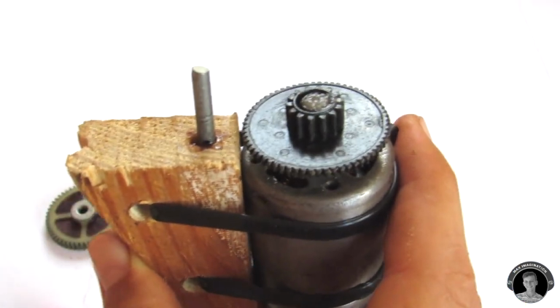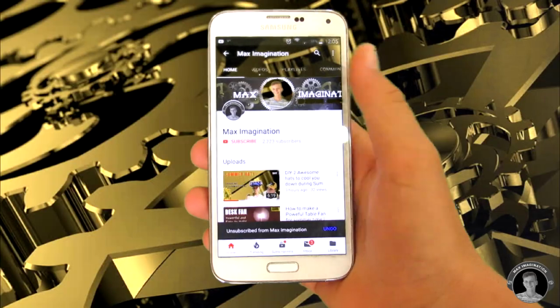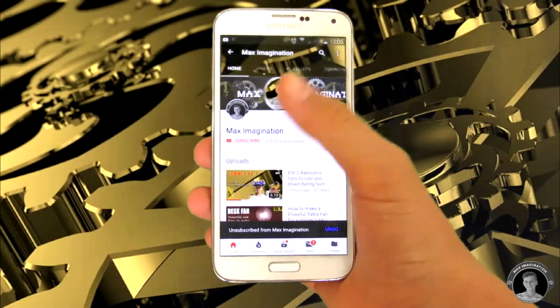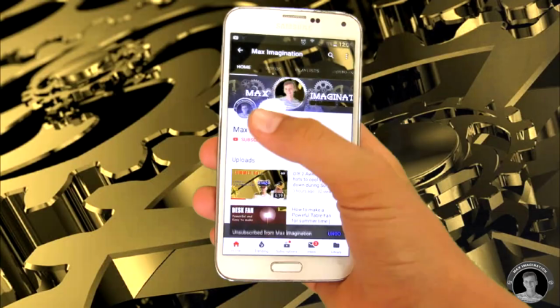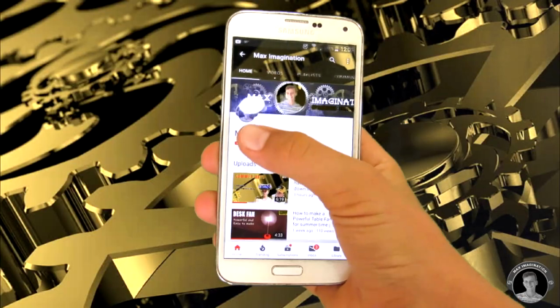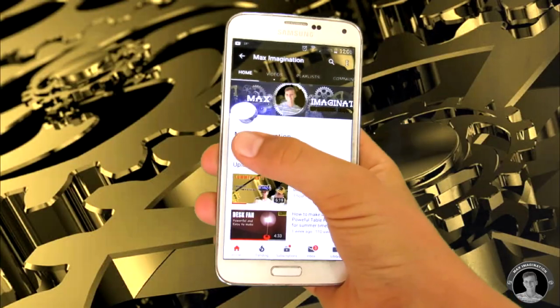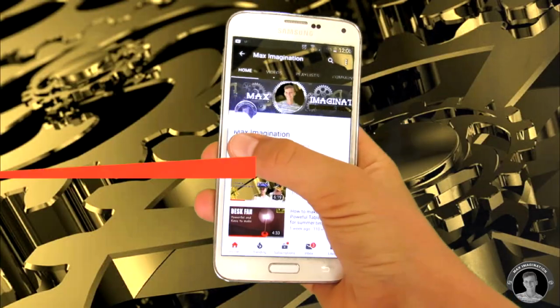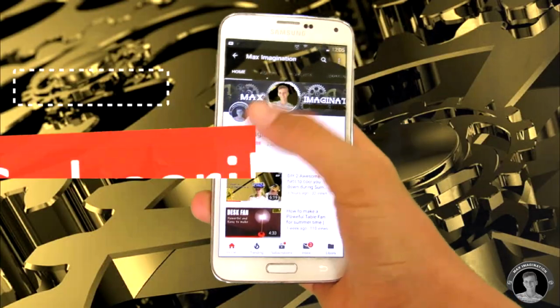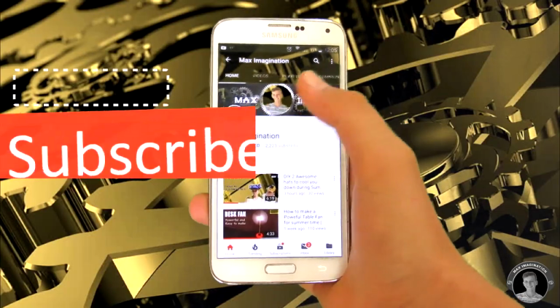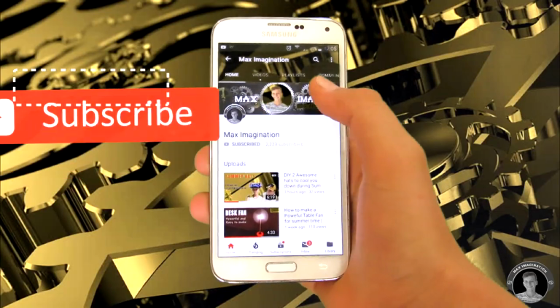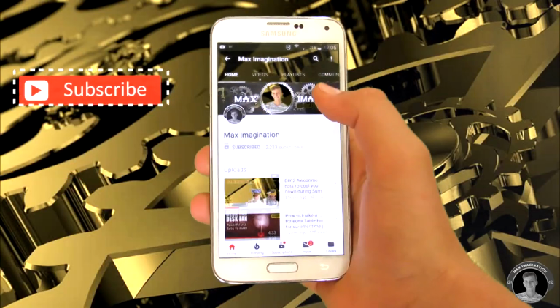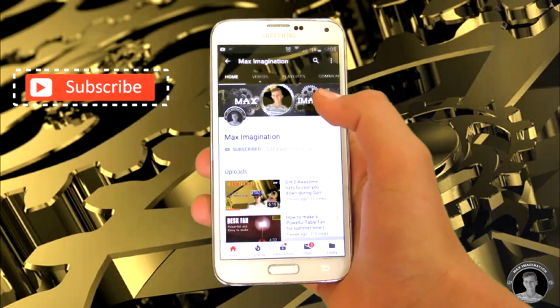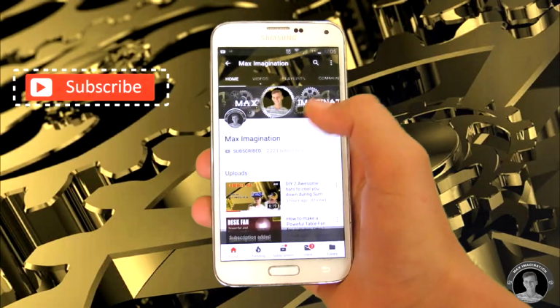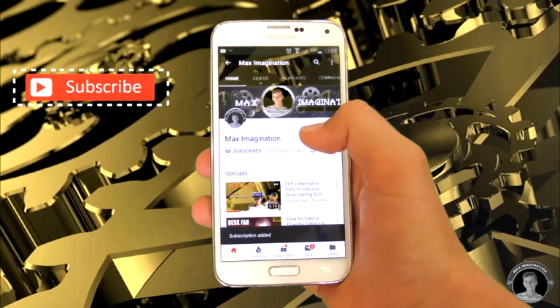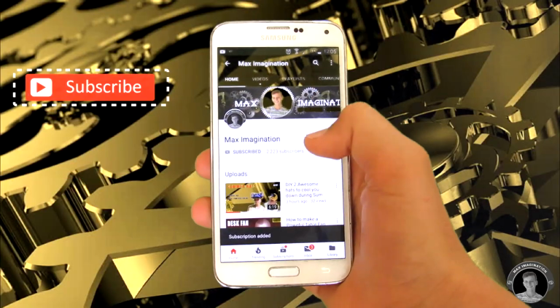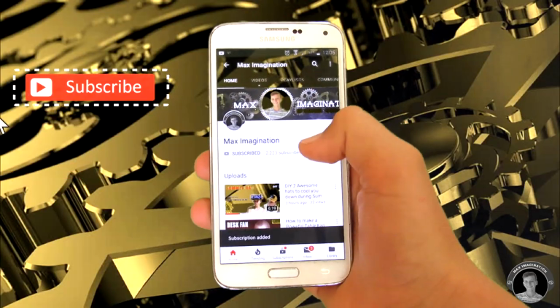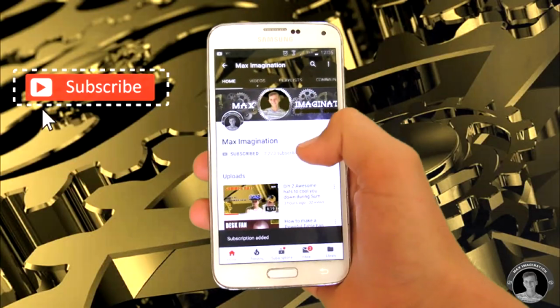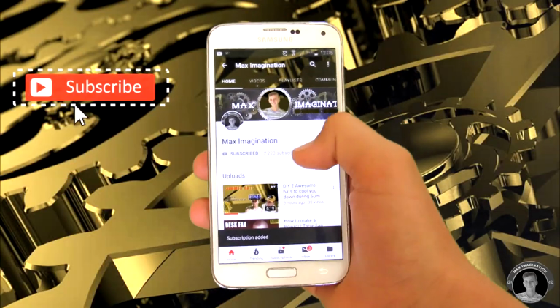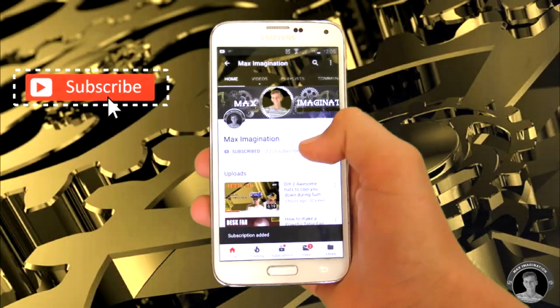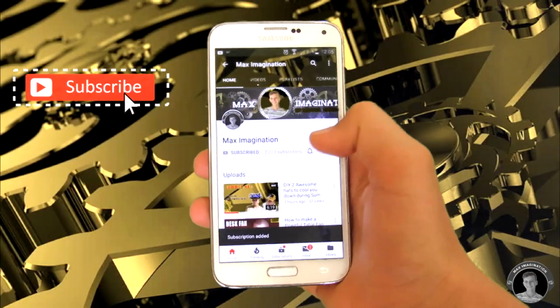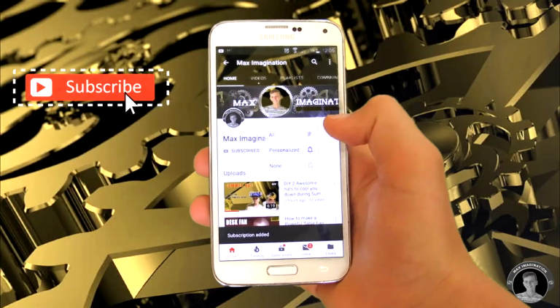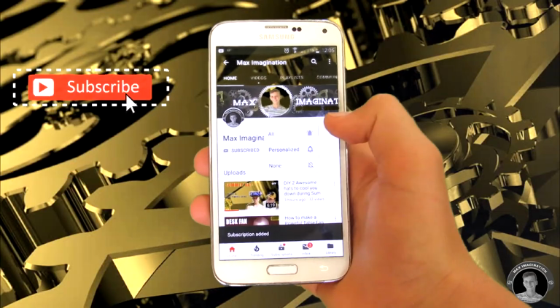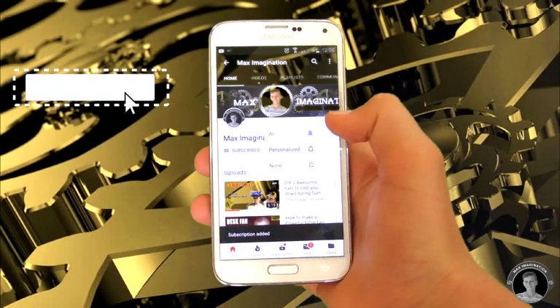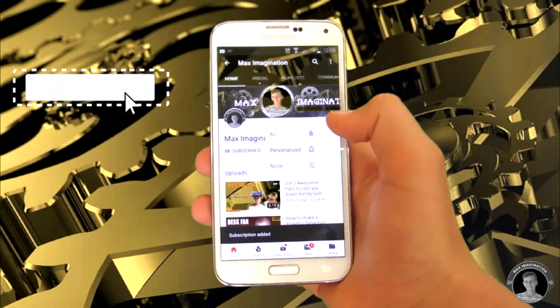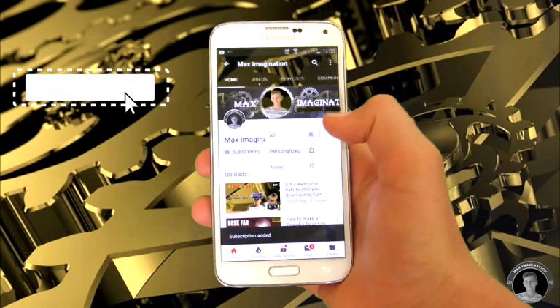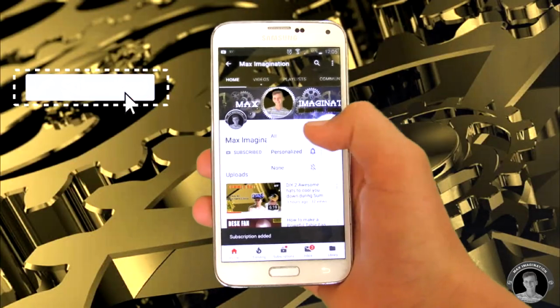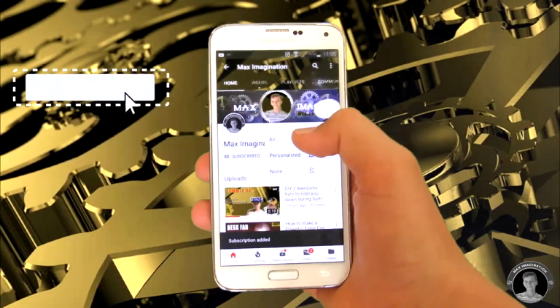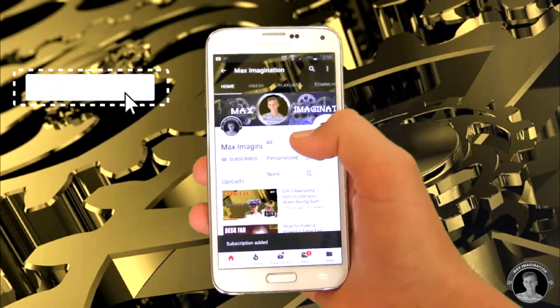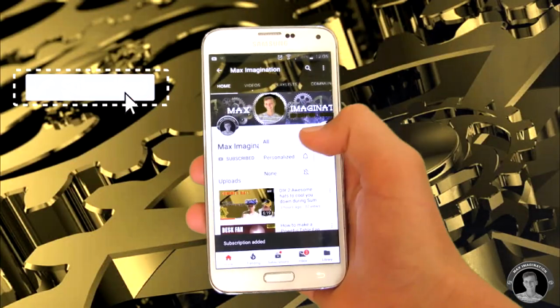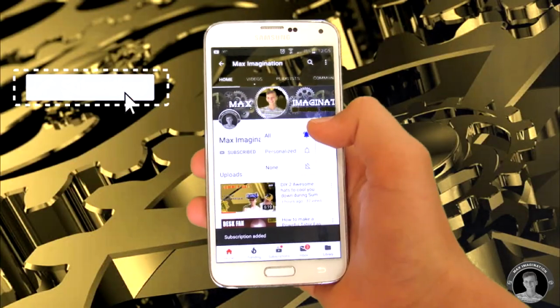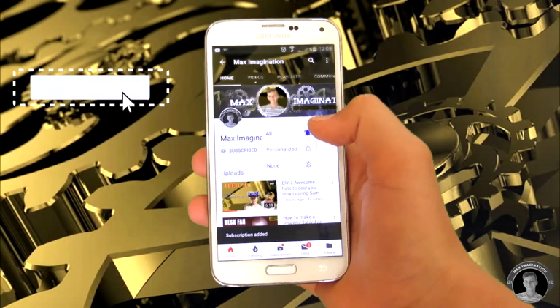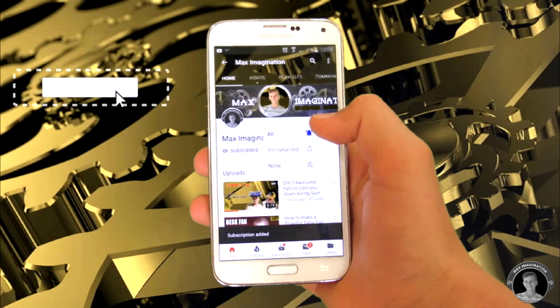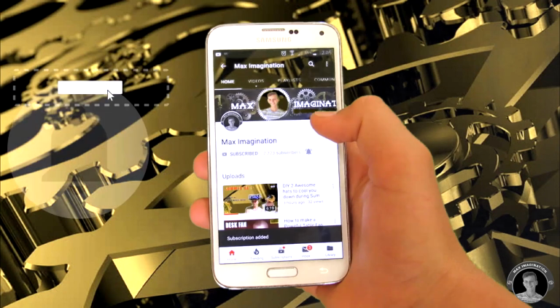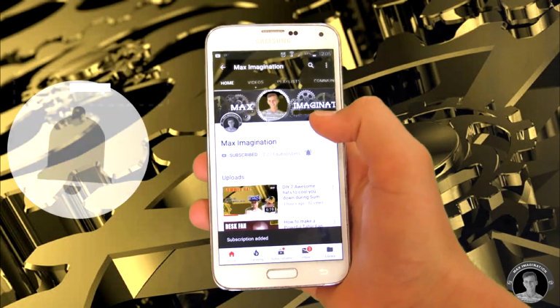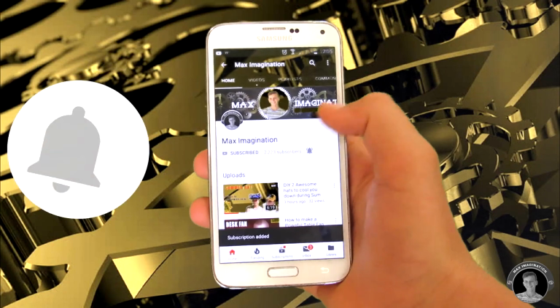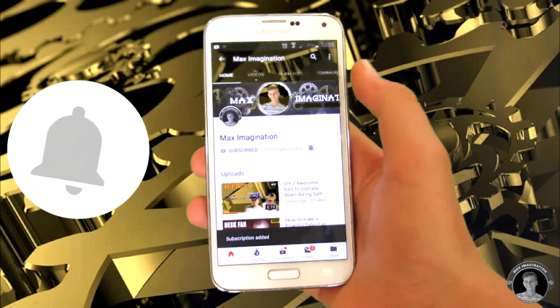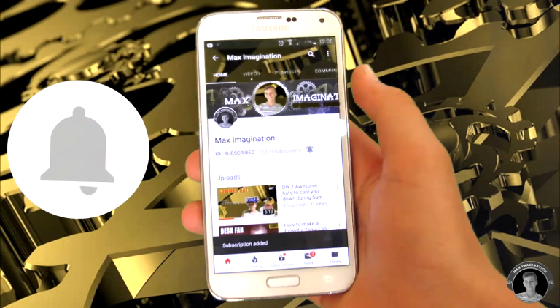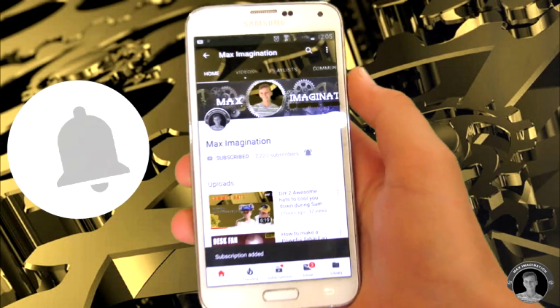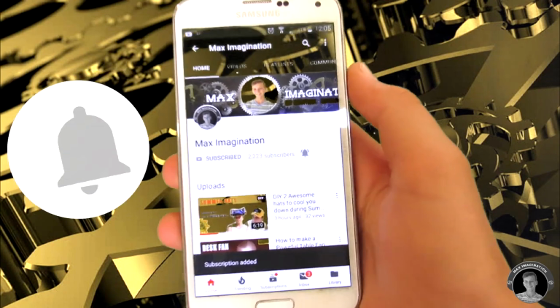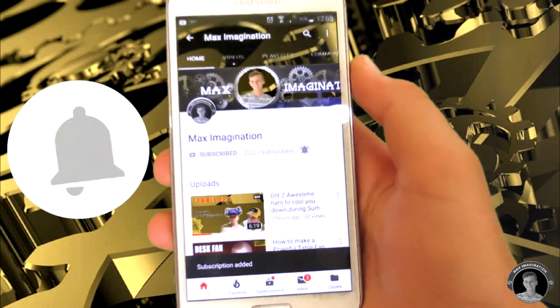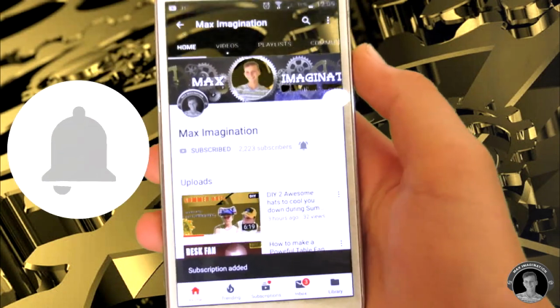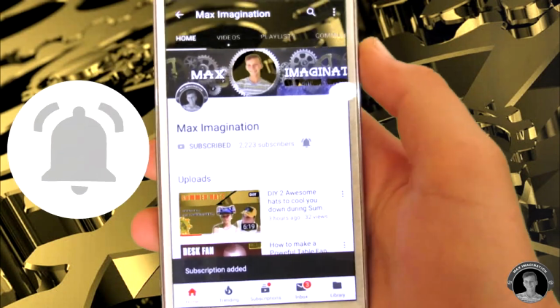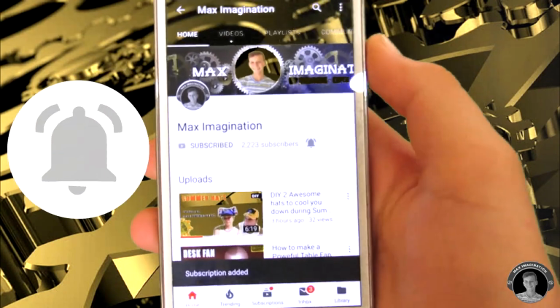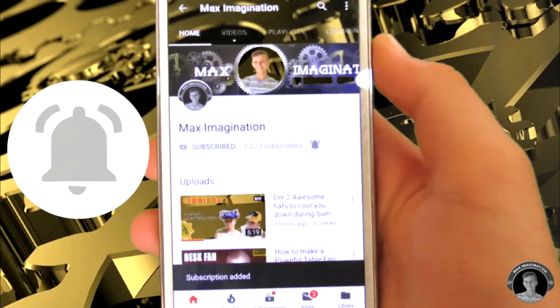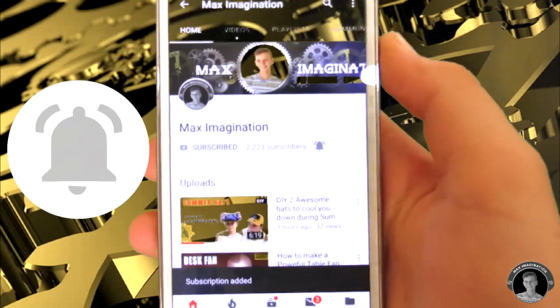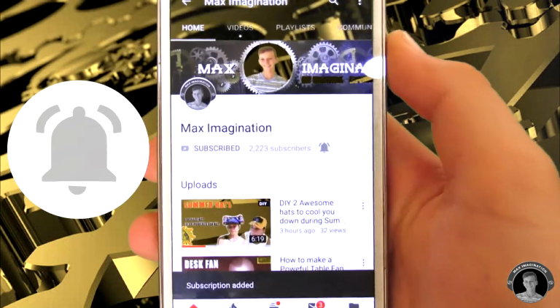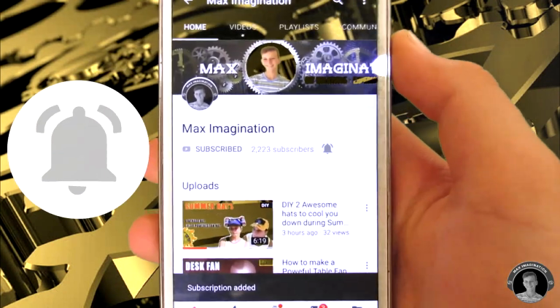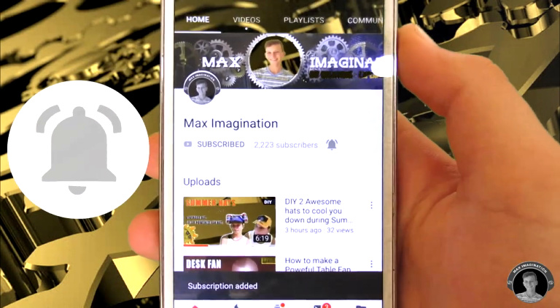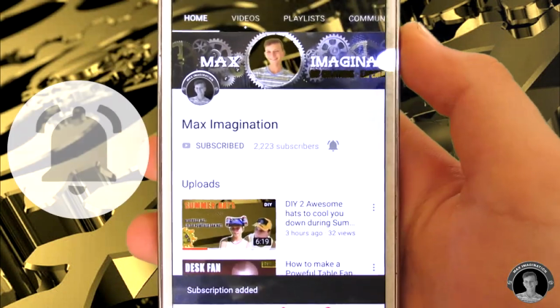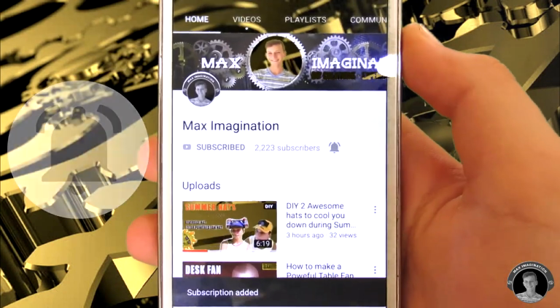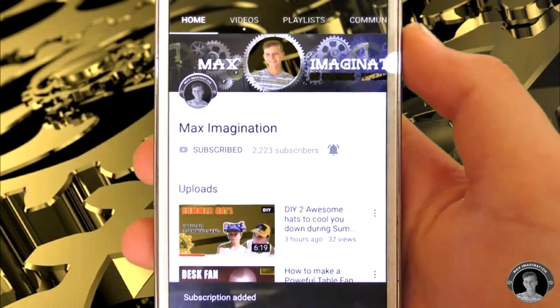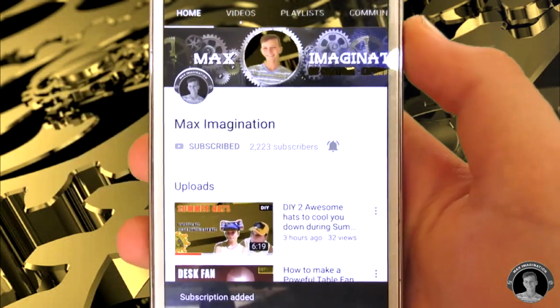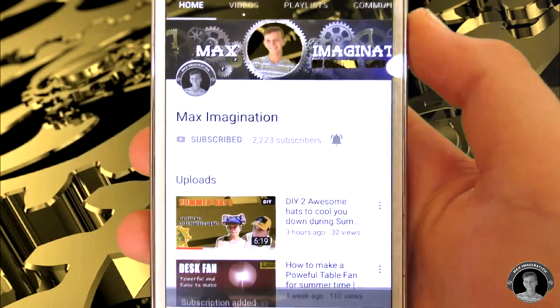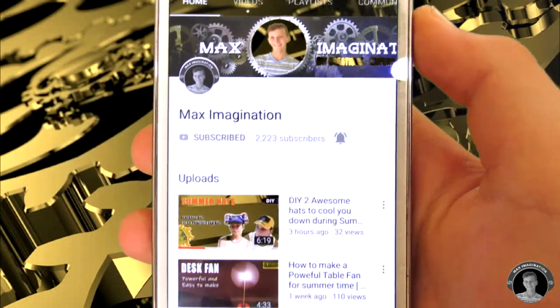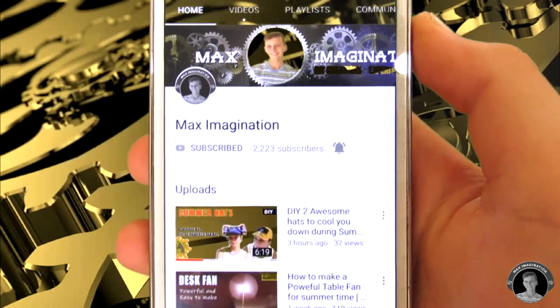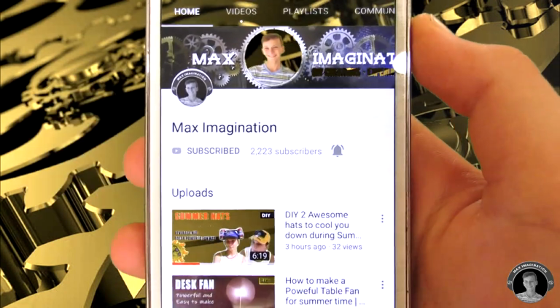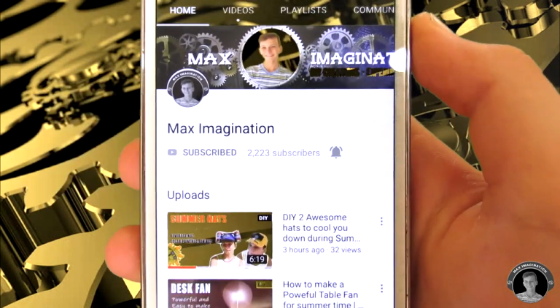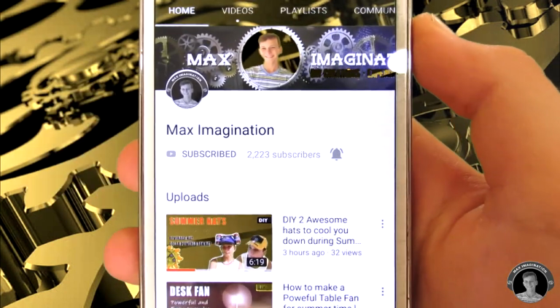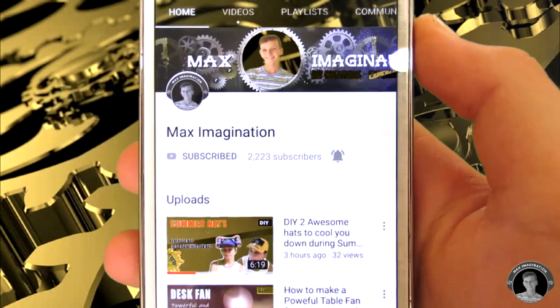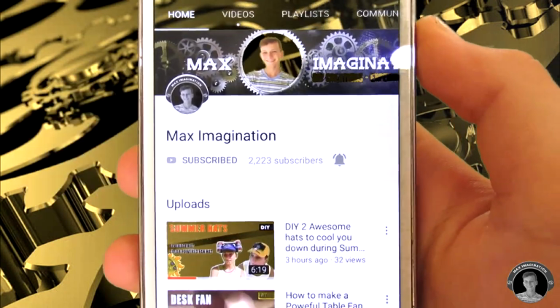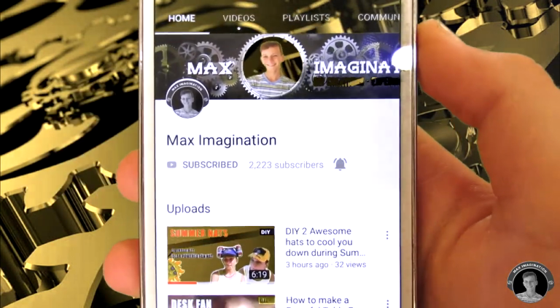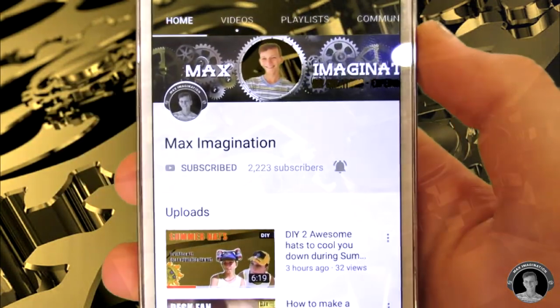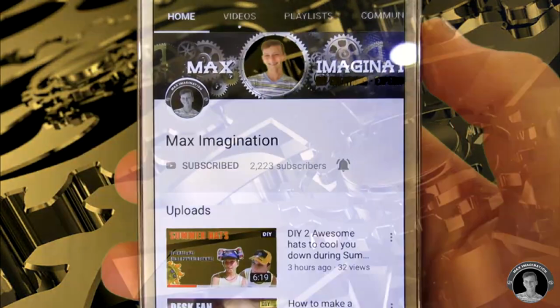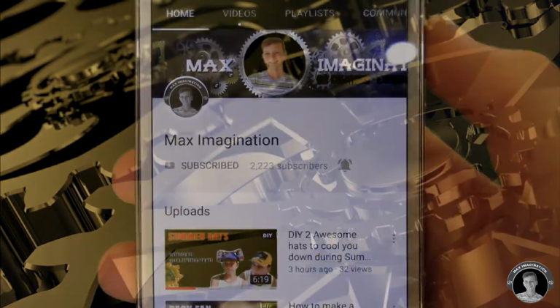And guys, don't forget to subscribe and turn on that notification bell so you don't miss any of my new videos. Okay, let's get back to the video.